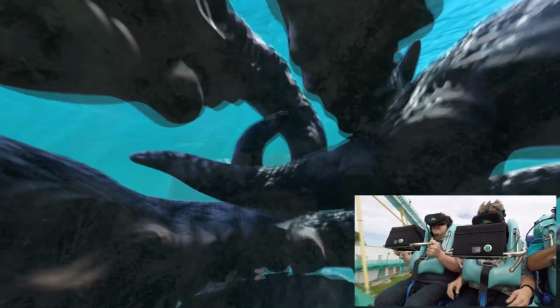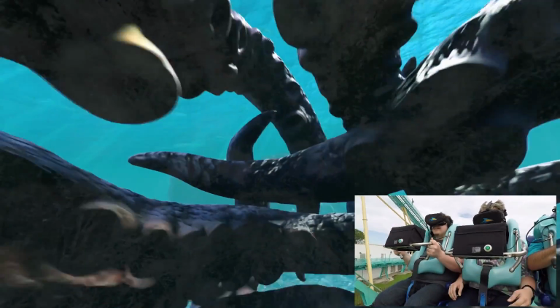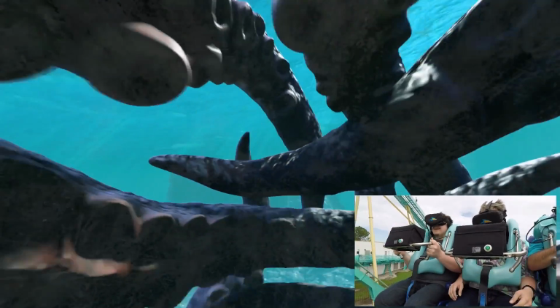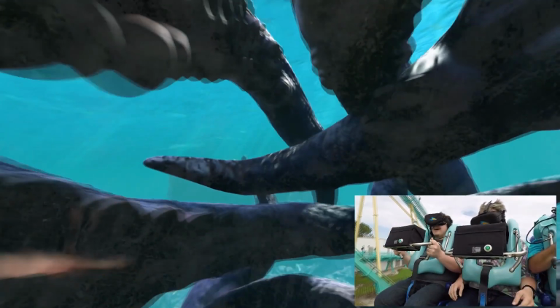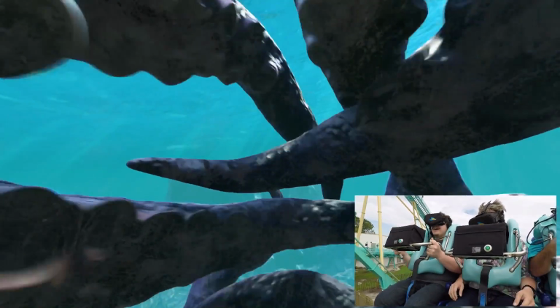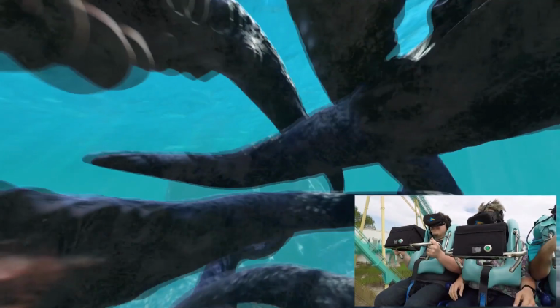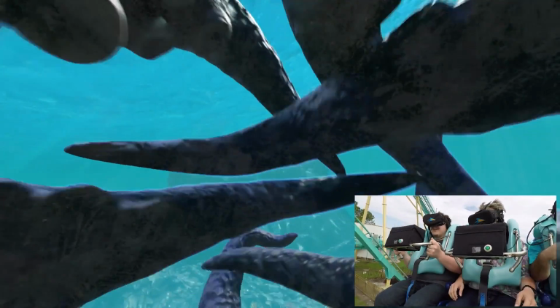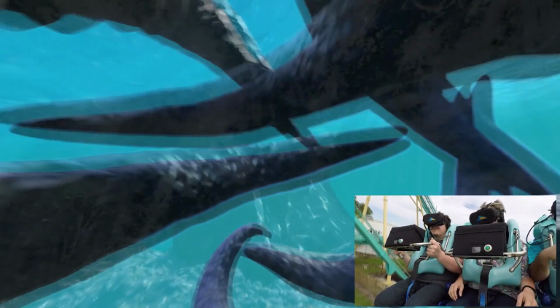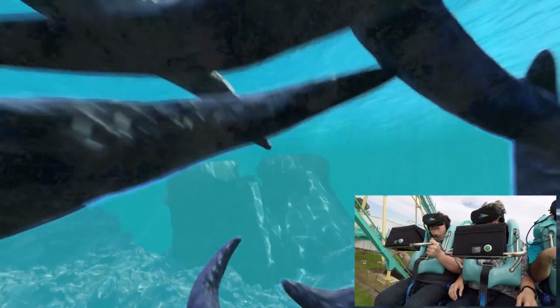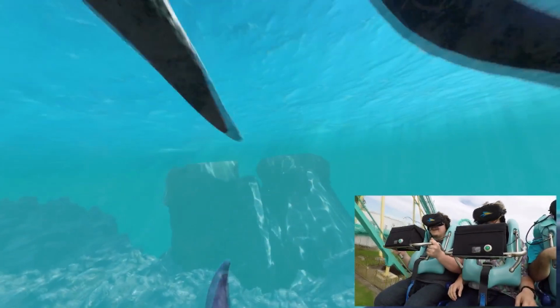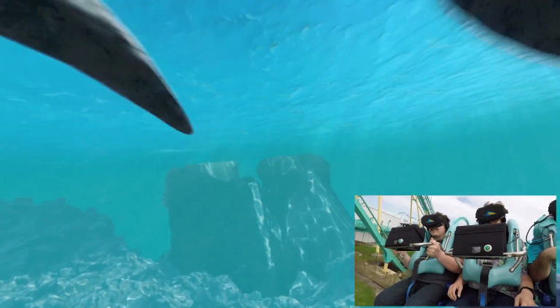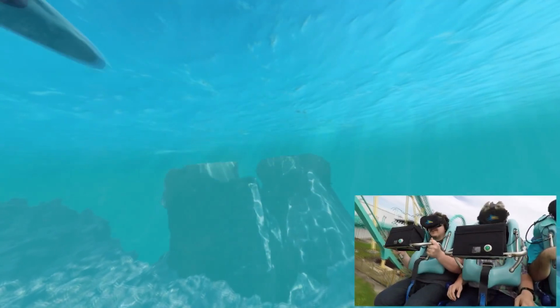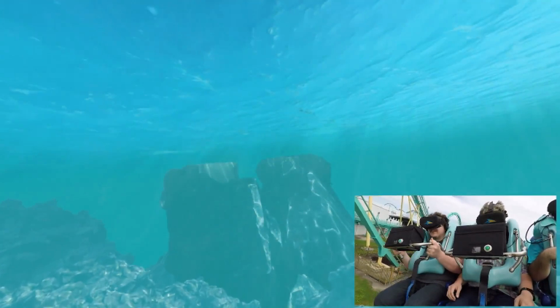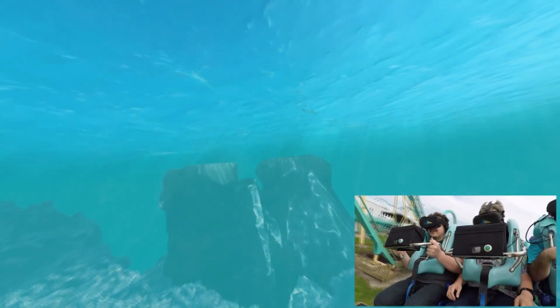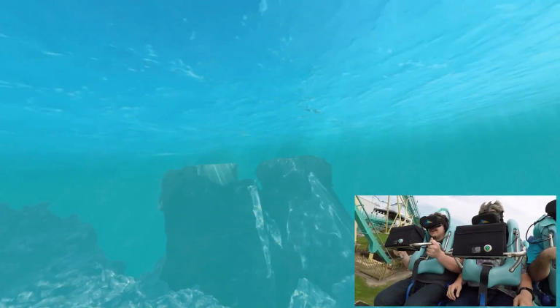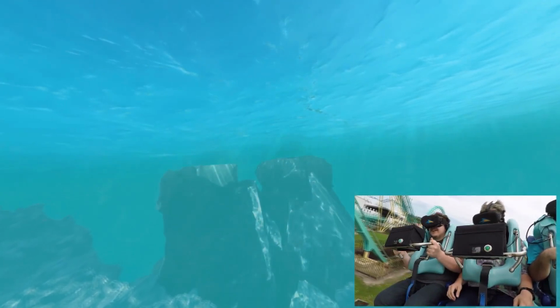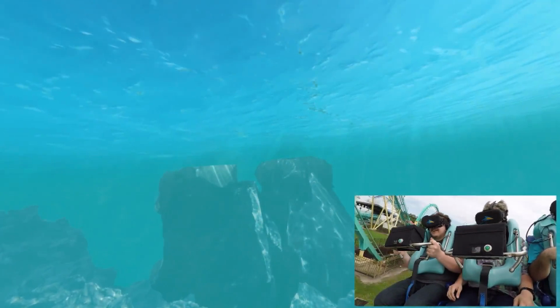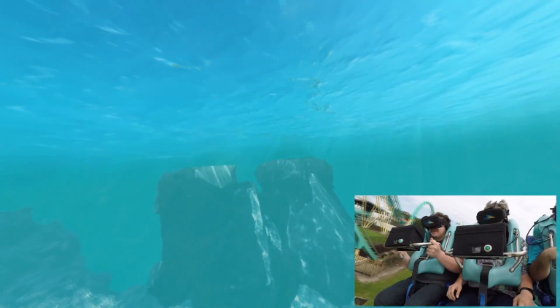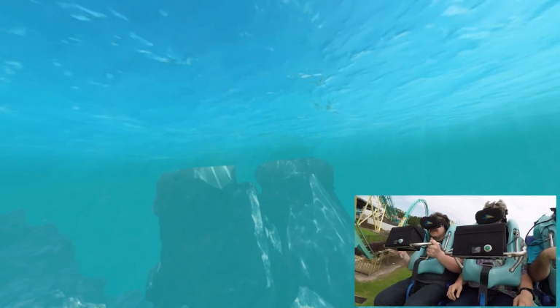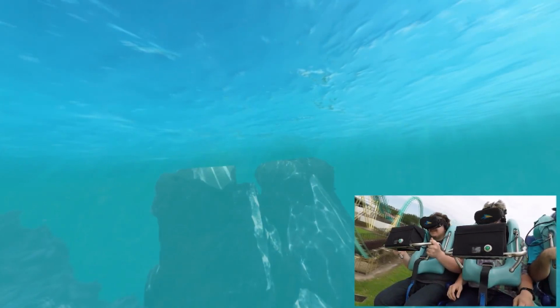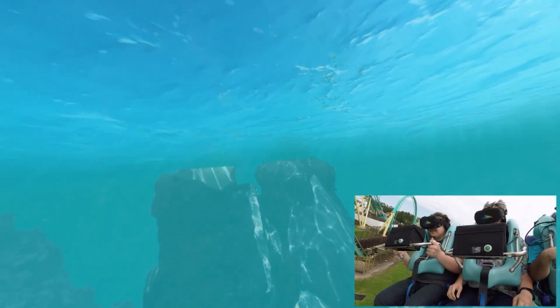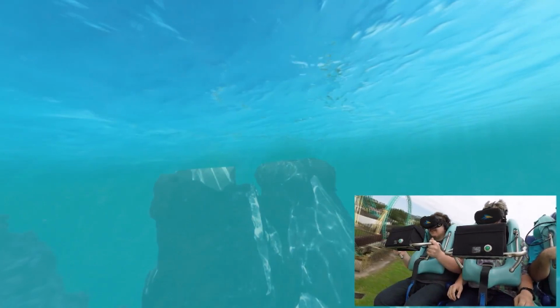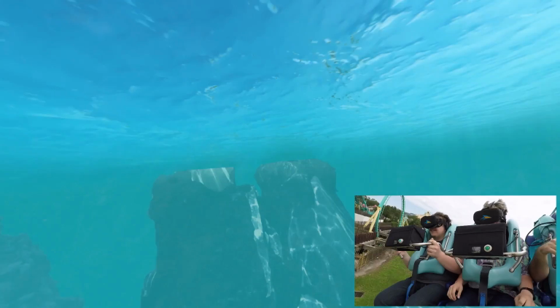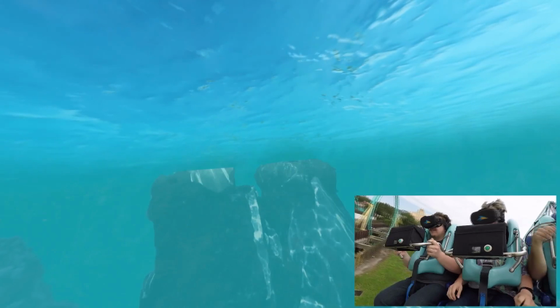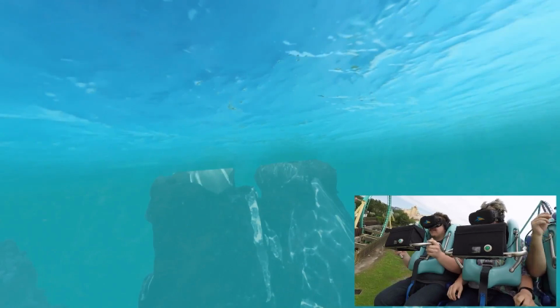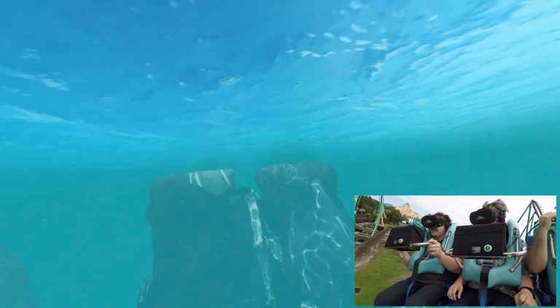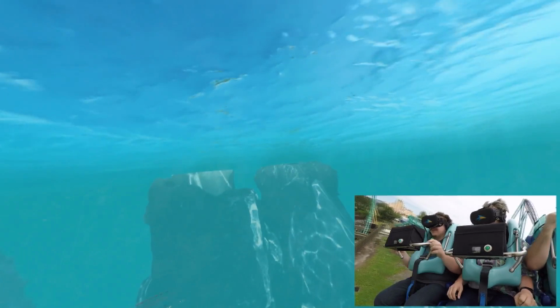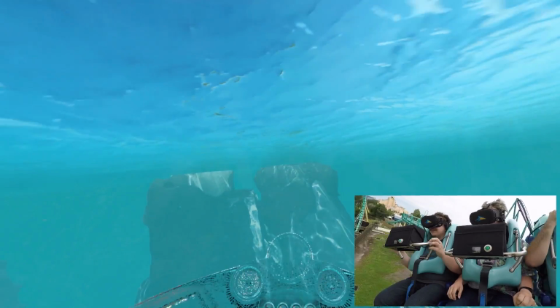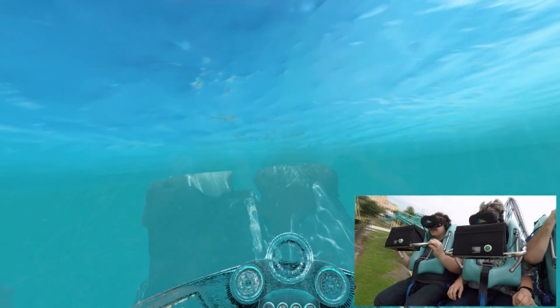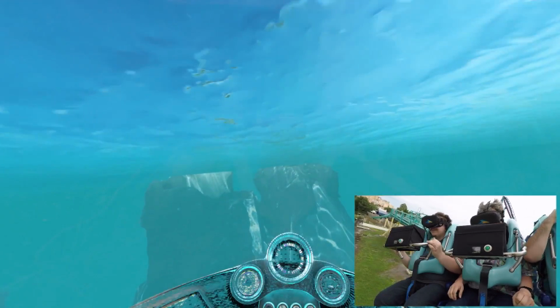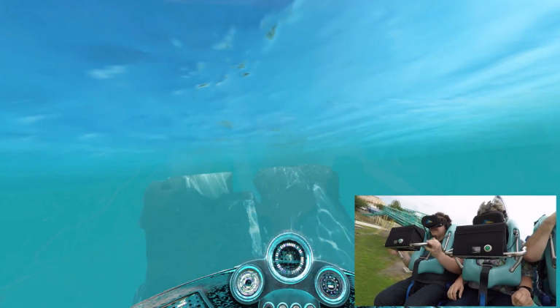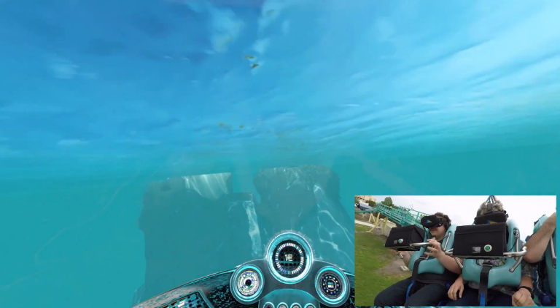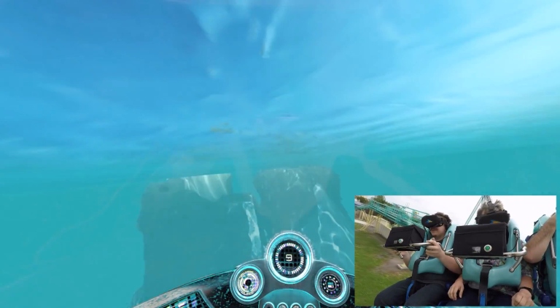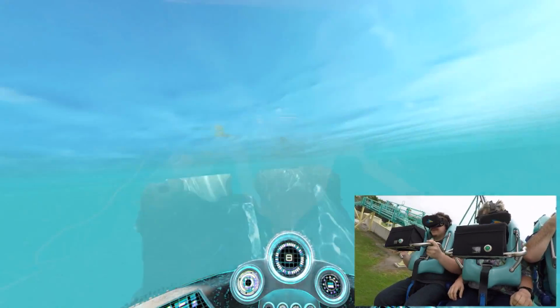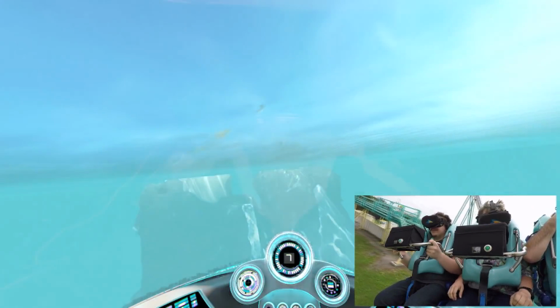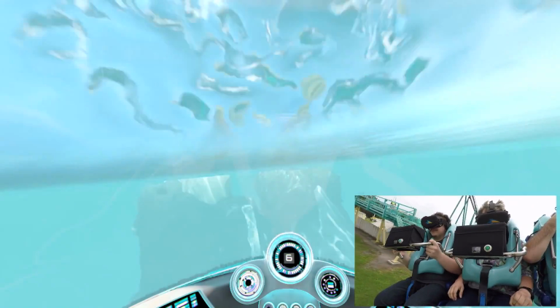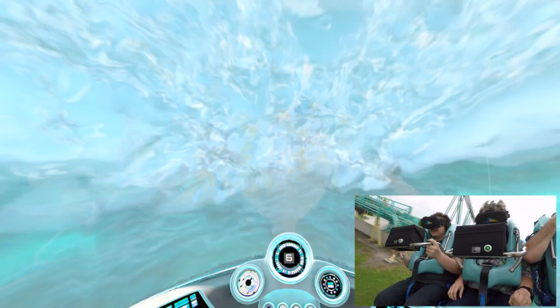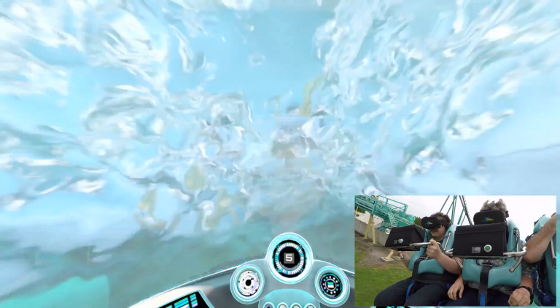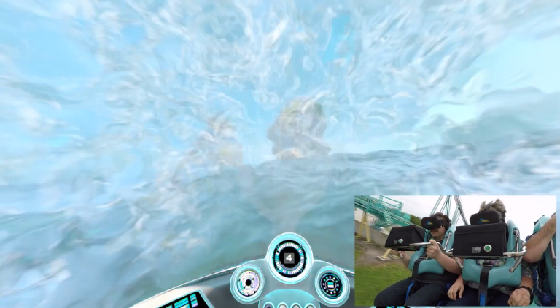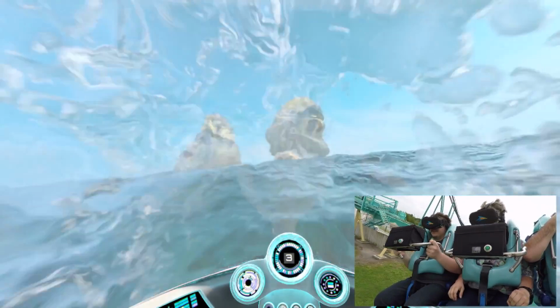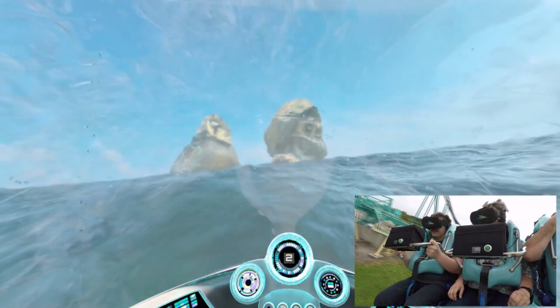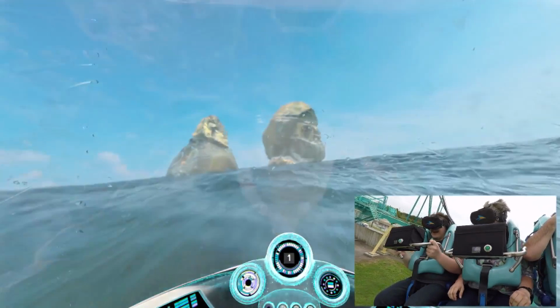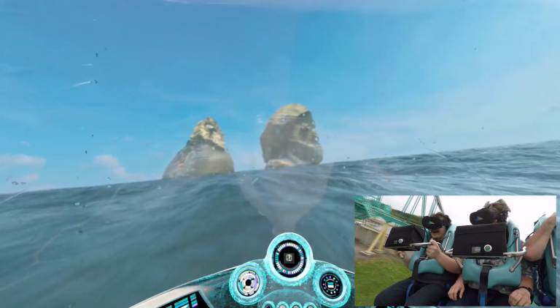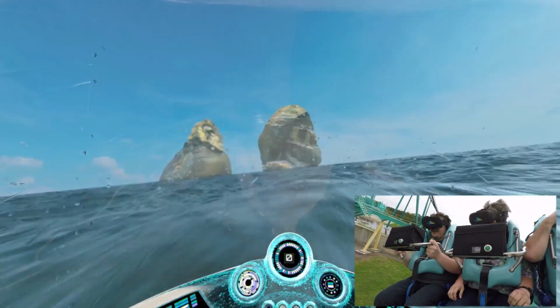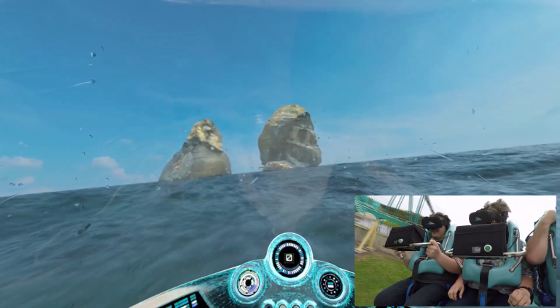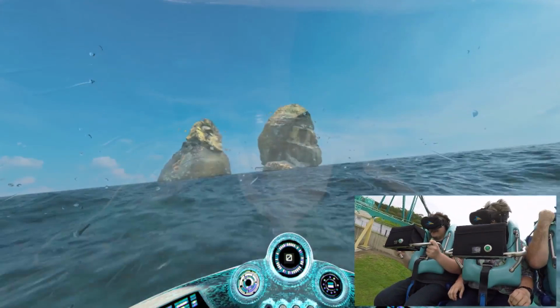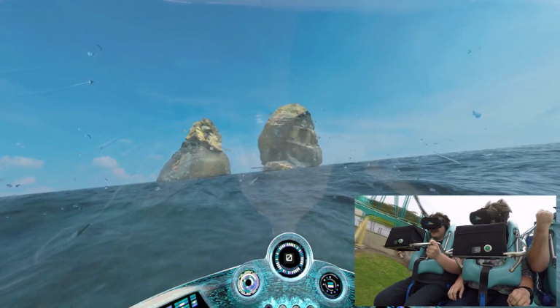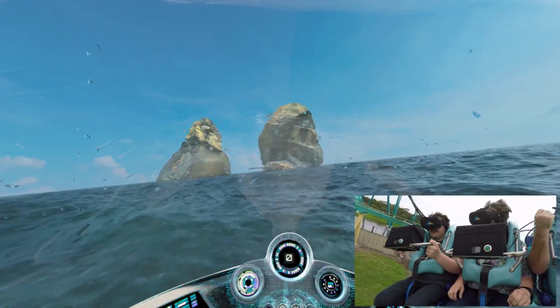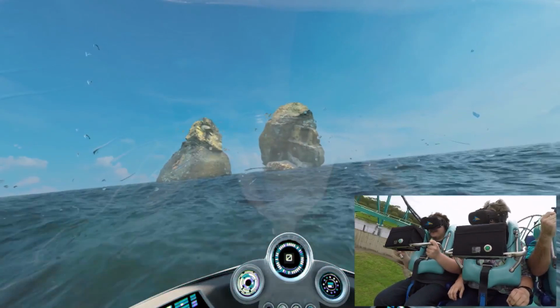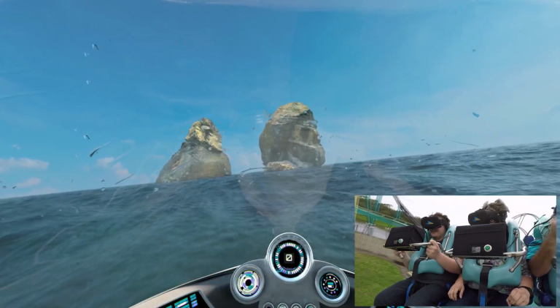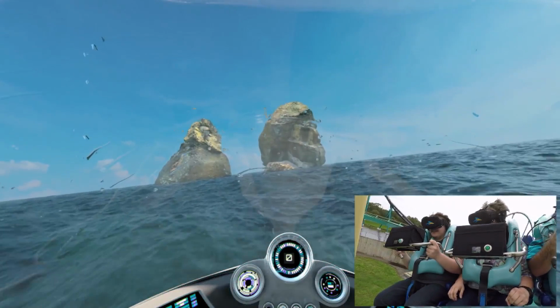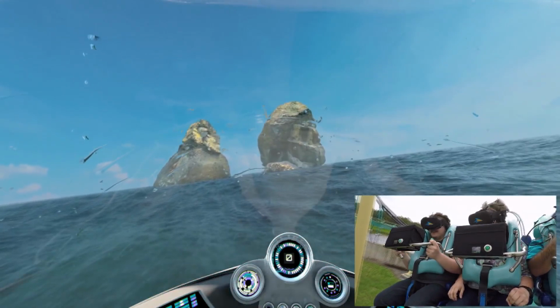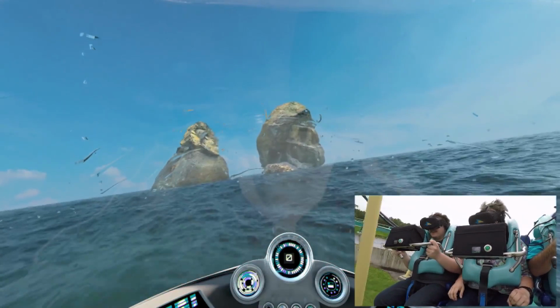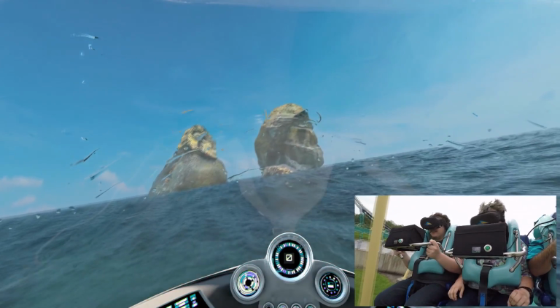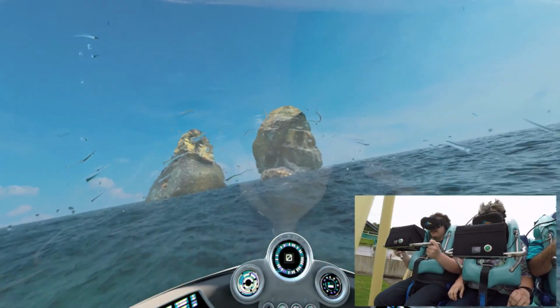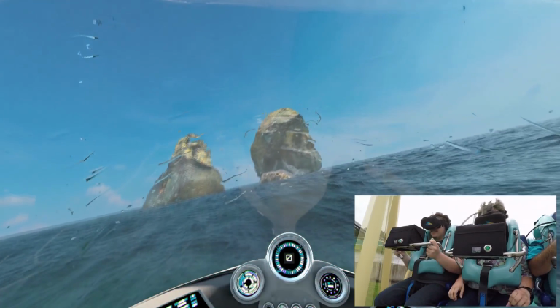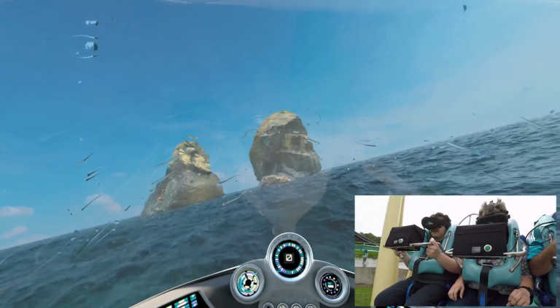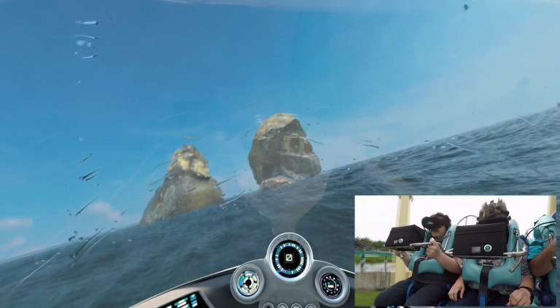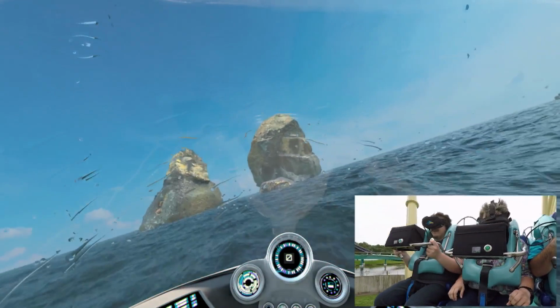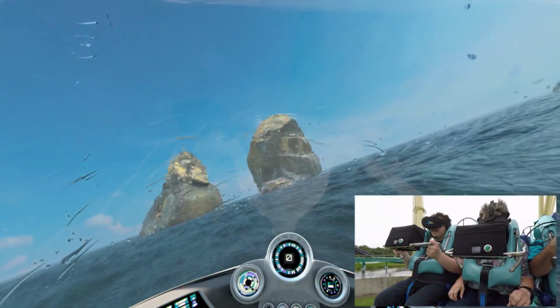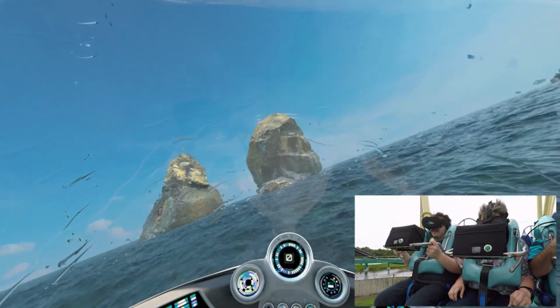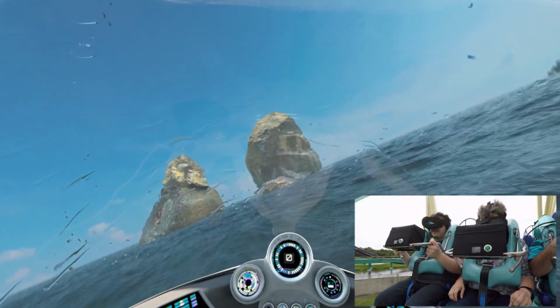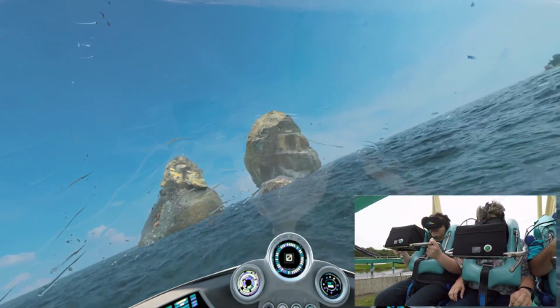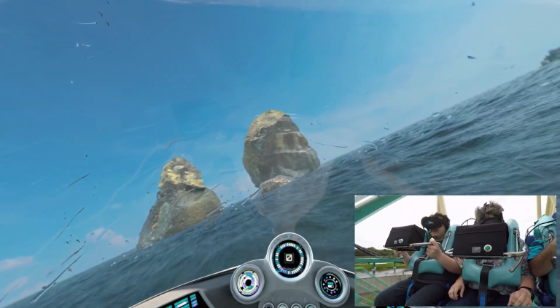Surface! Woo! Resurfacing! Wow! We're safe! We're safe! Yes!